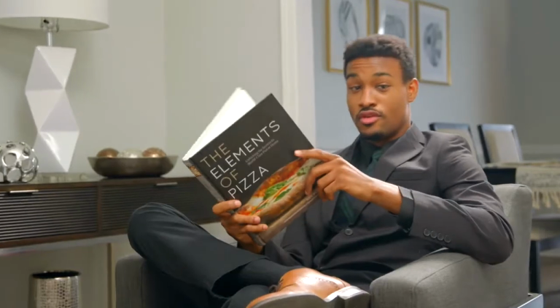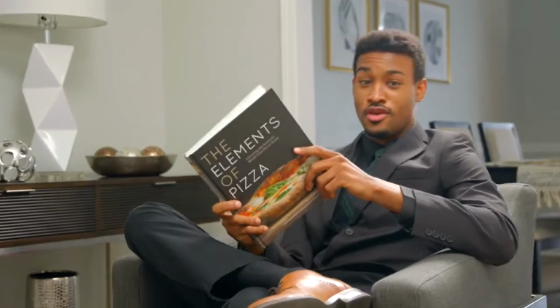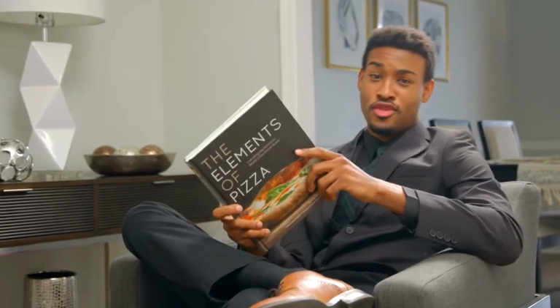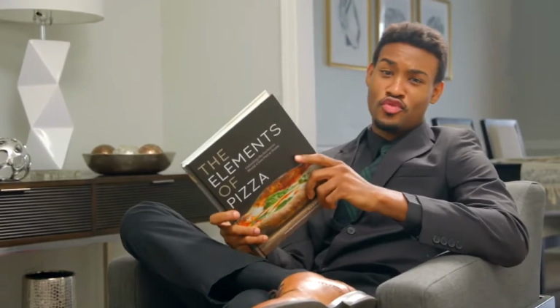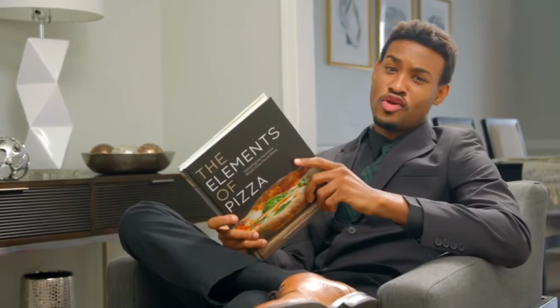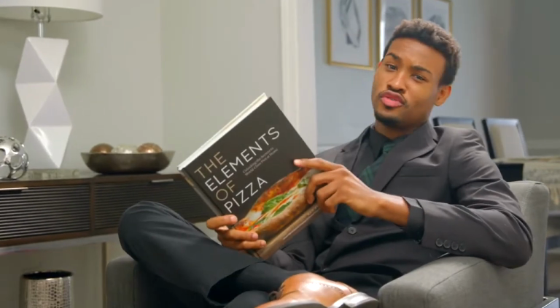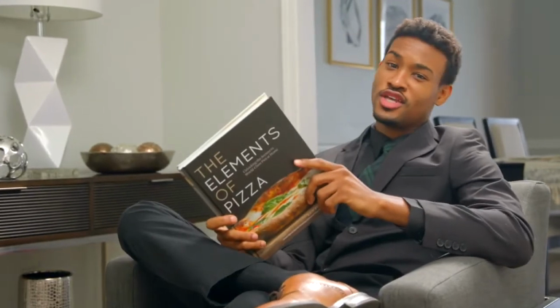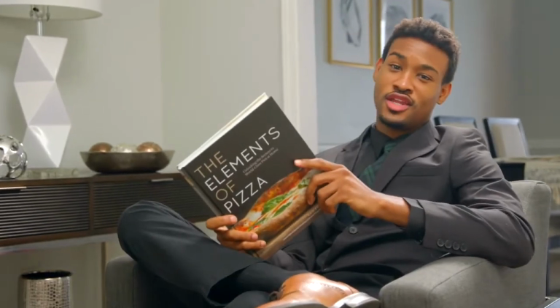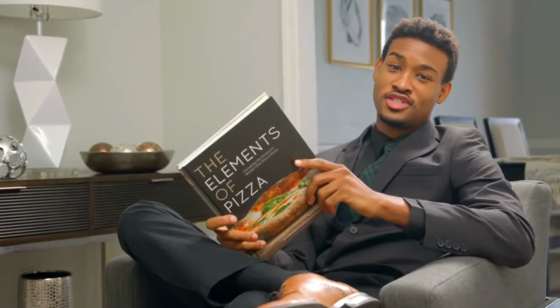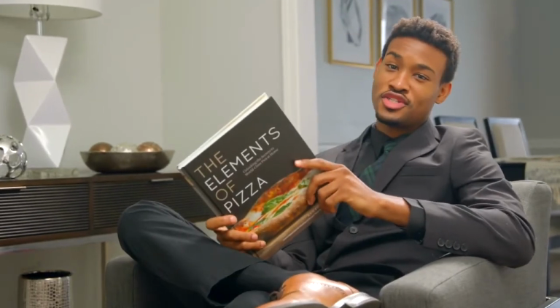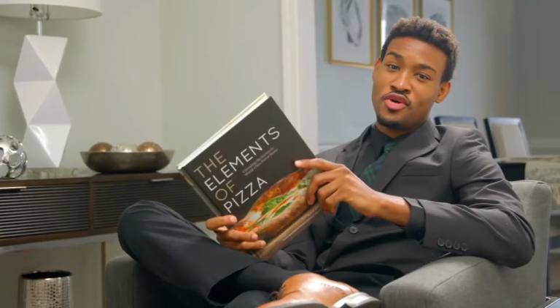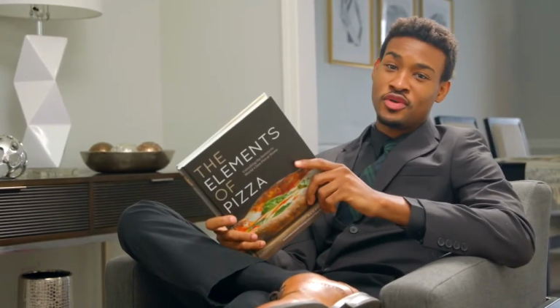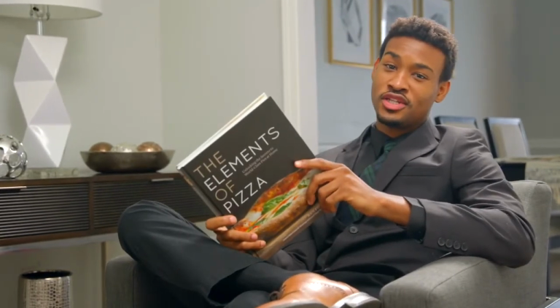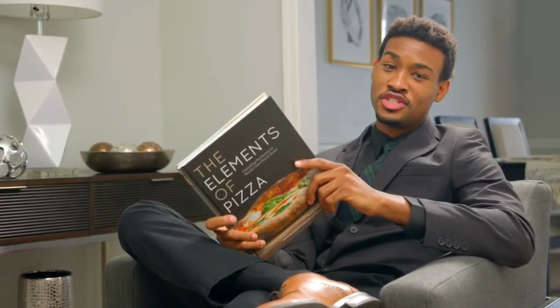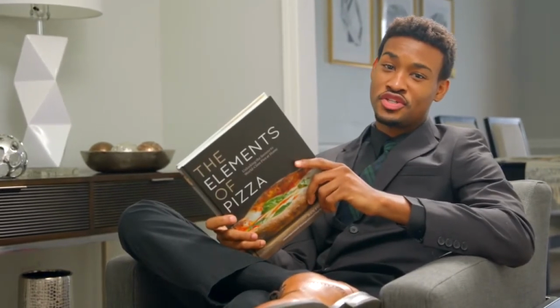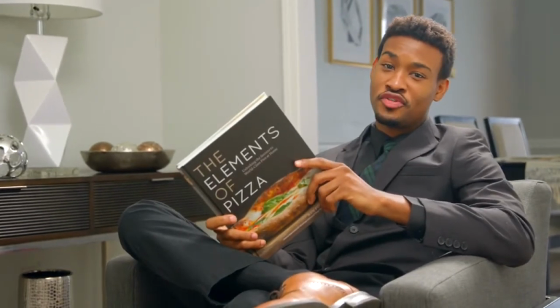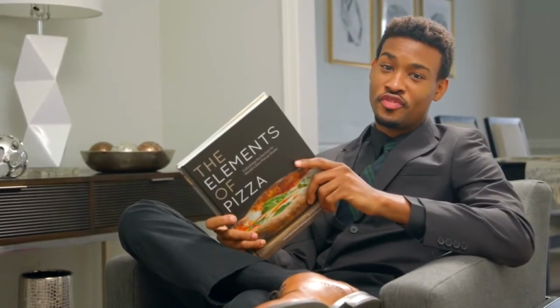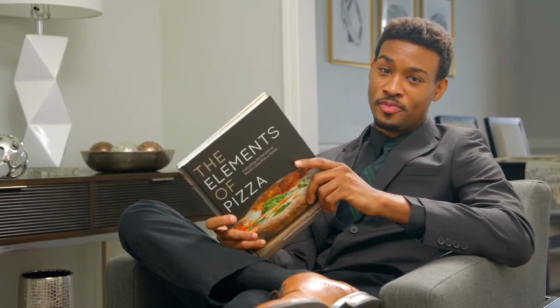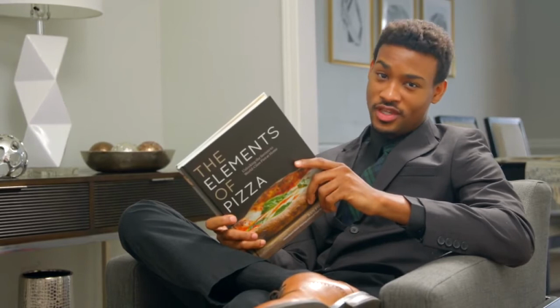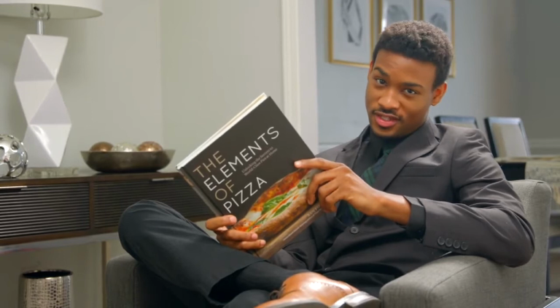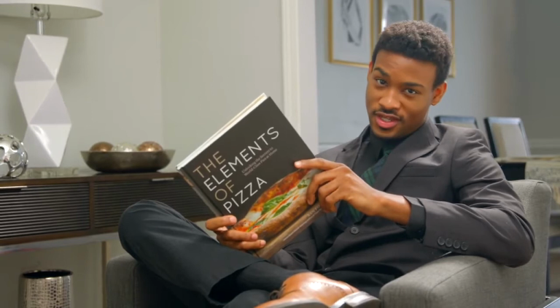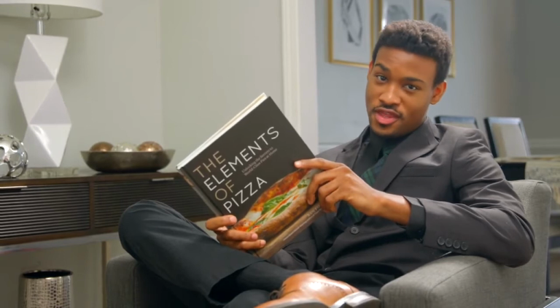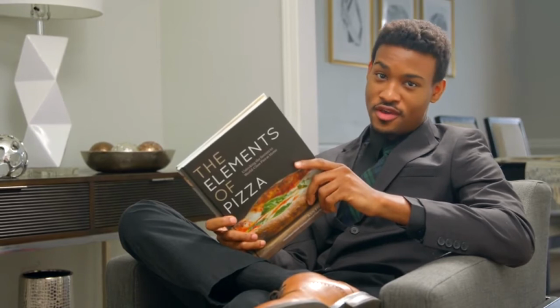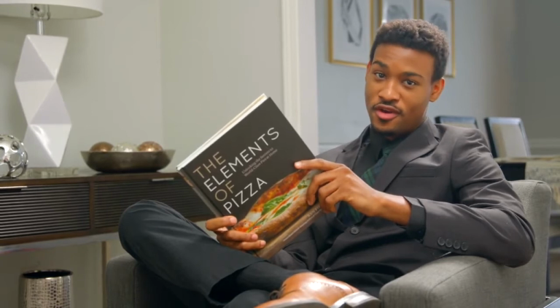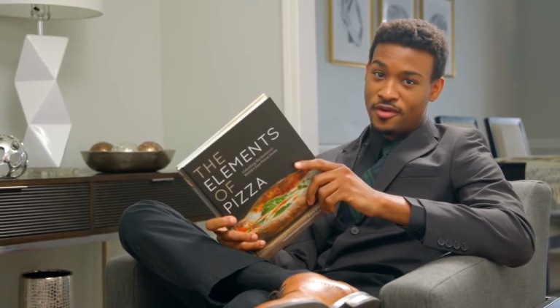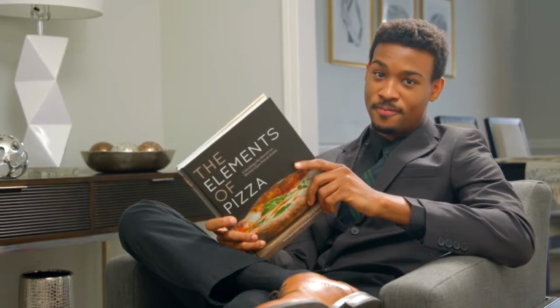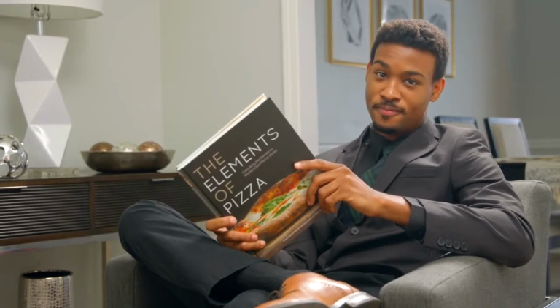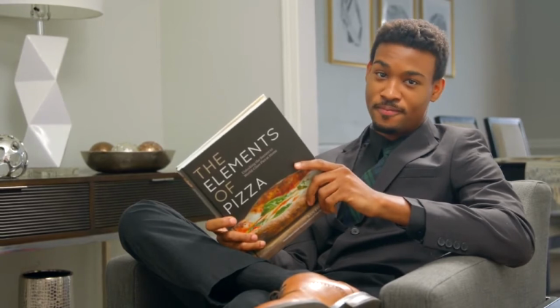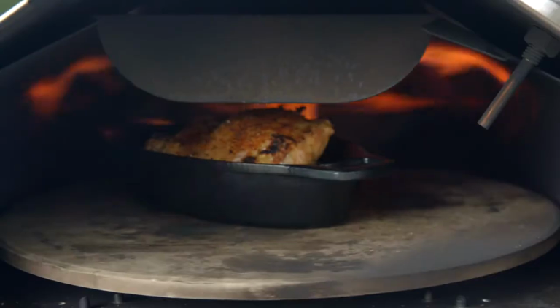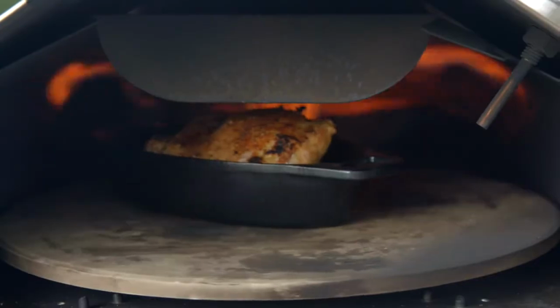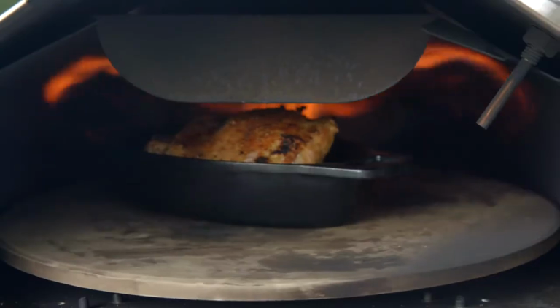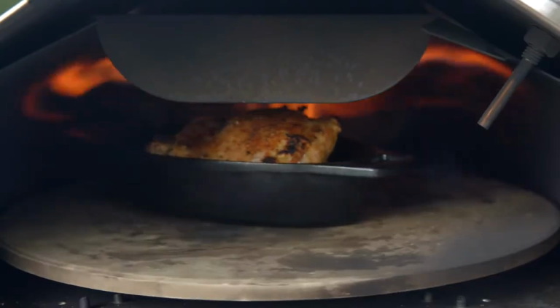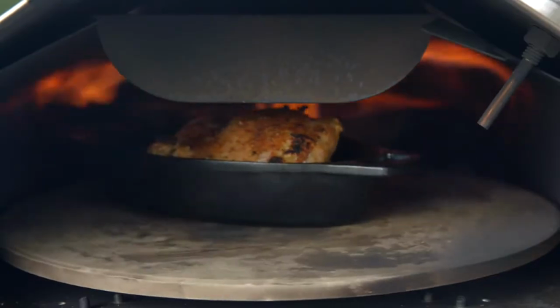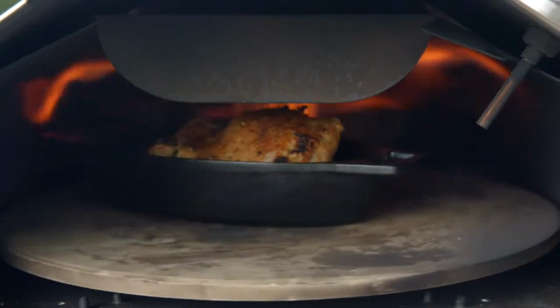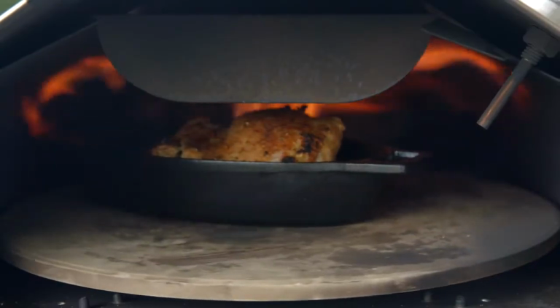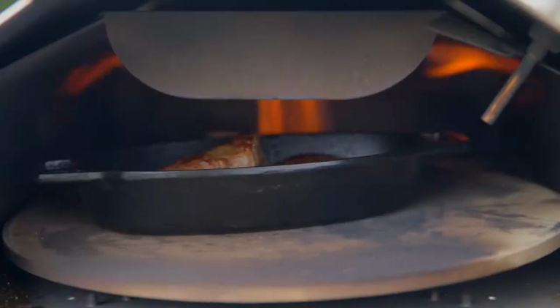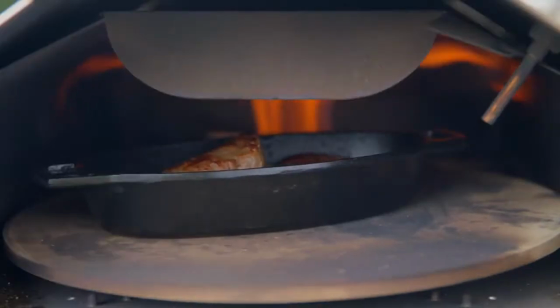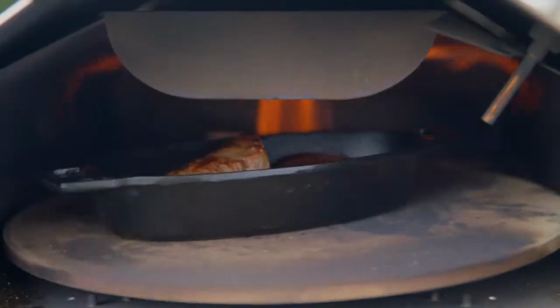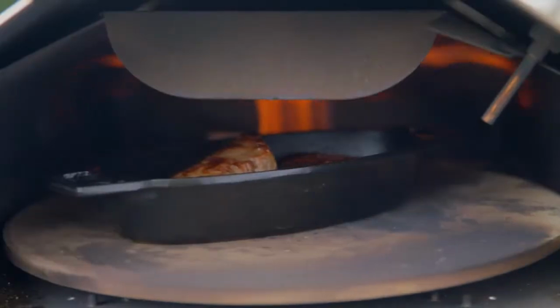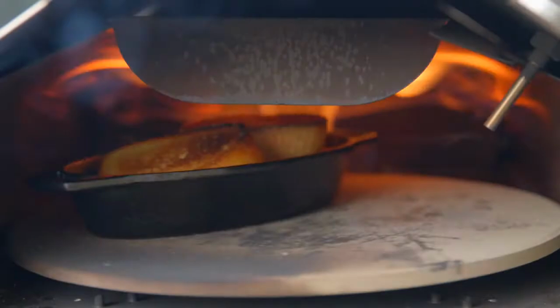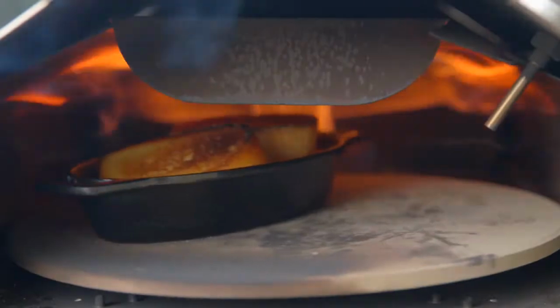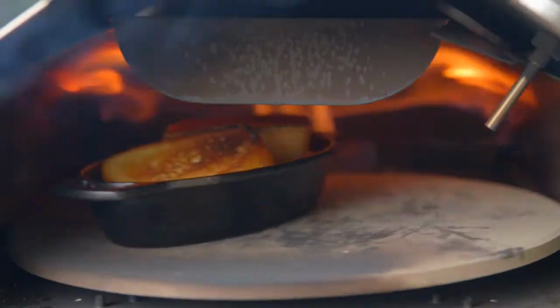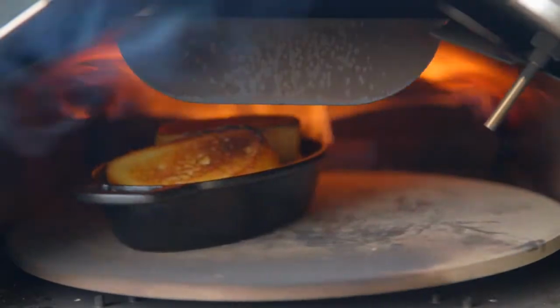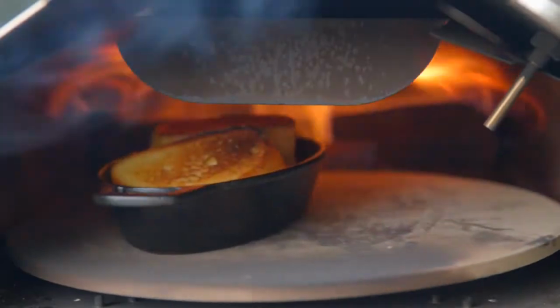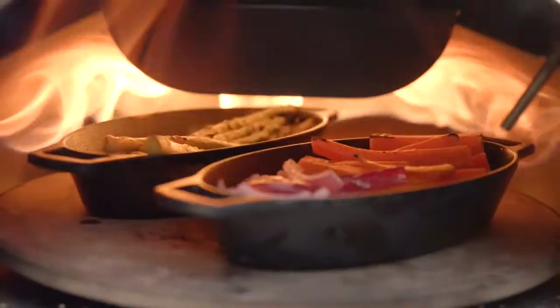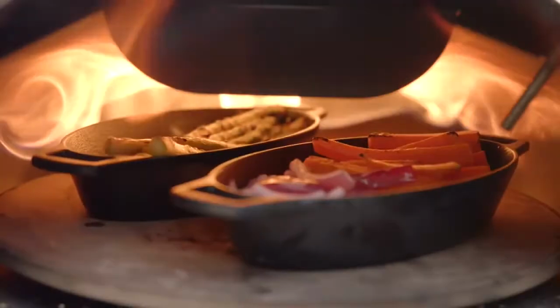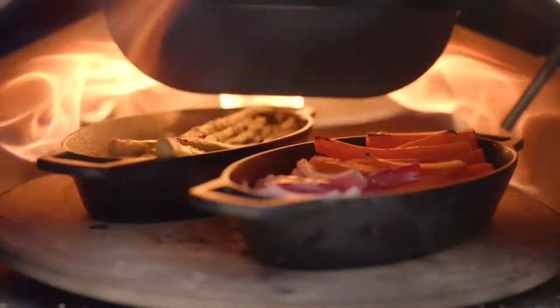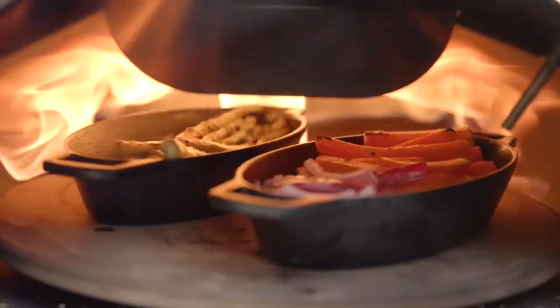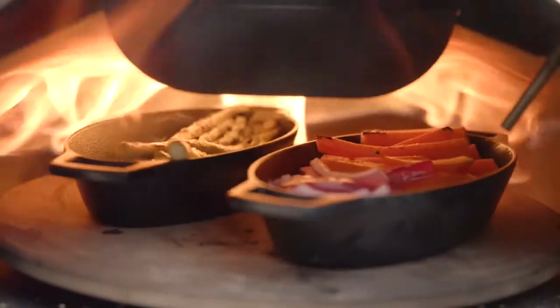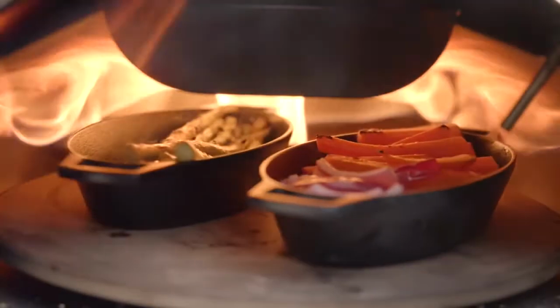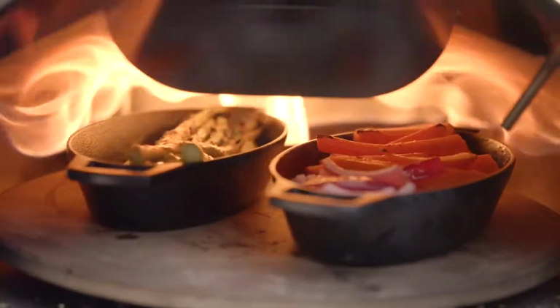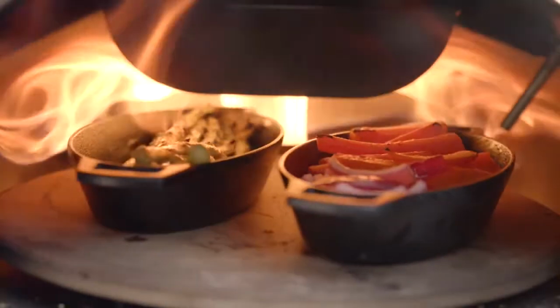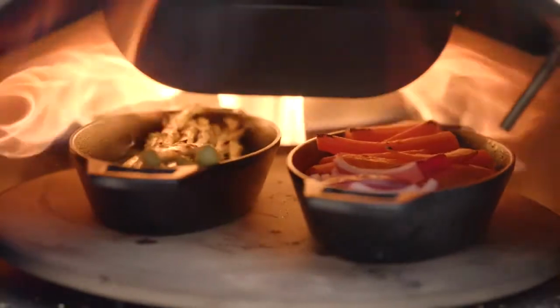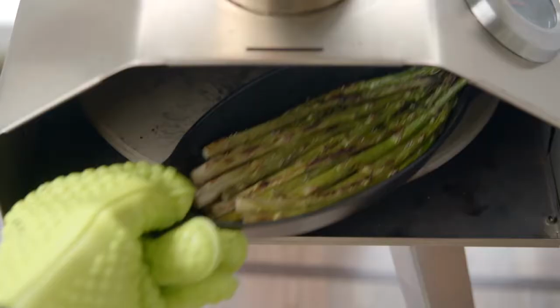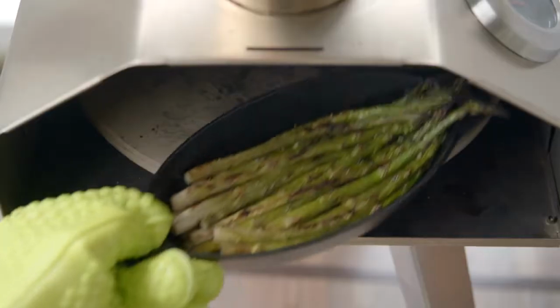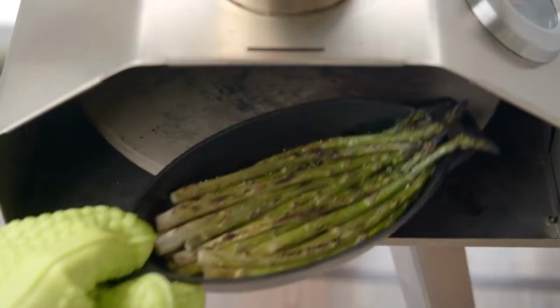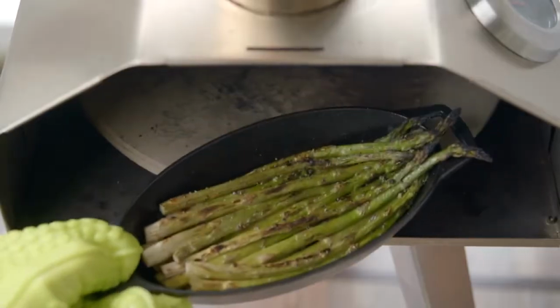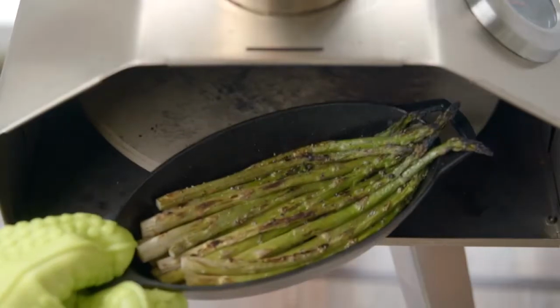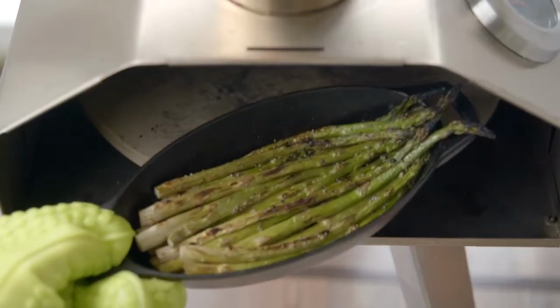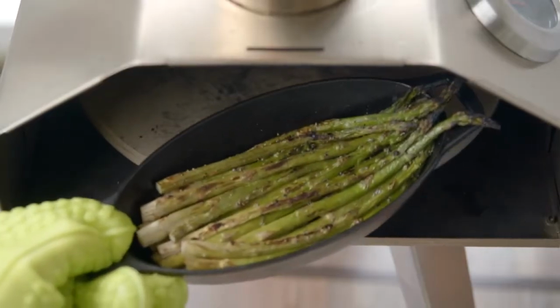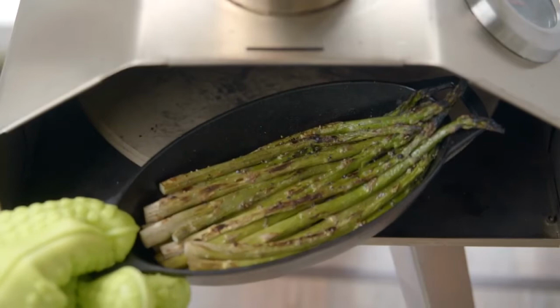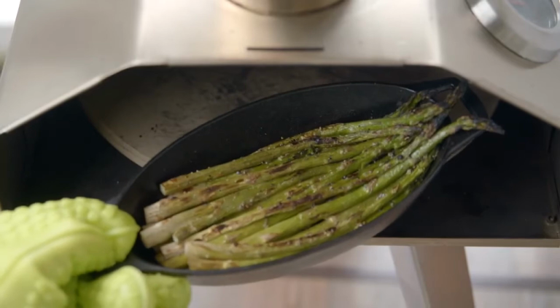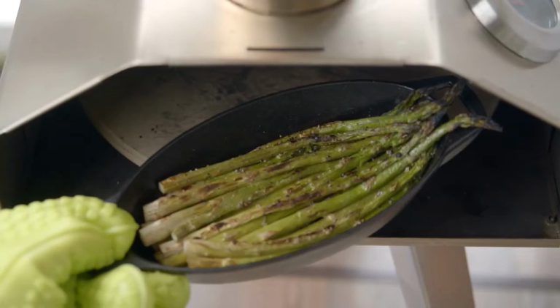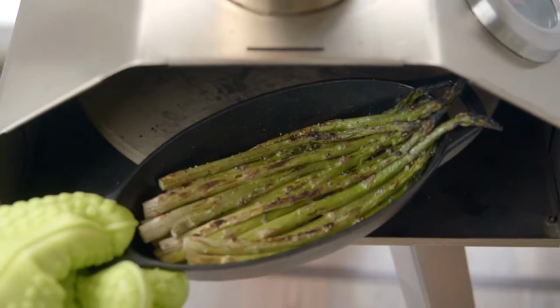The rotating stone ain't just good for pizza either. Rotate chicken, steak, bread, and even veggies. Look at that perfect roast.